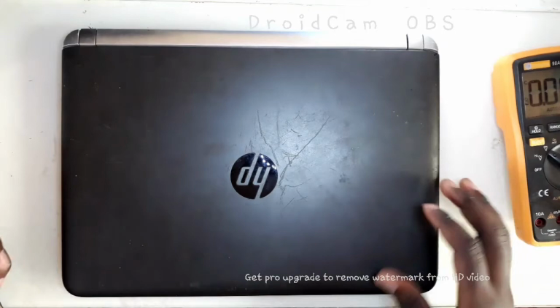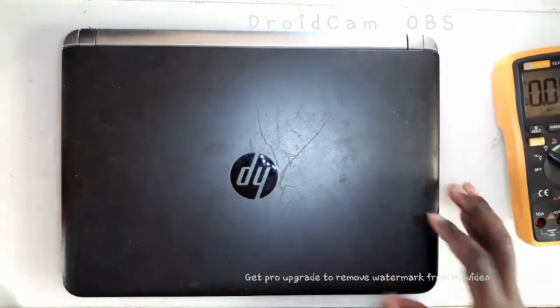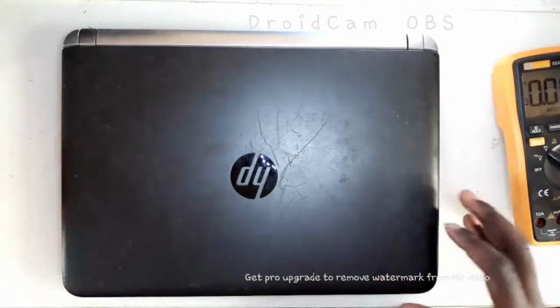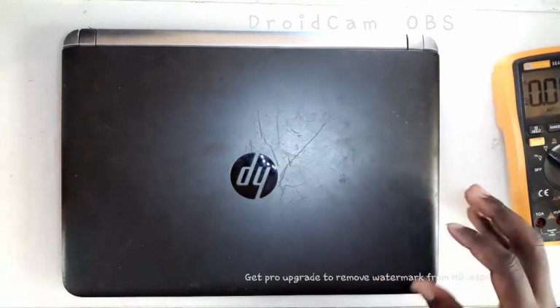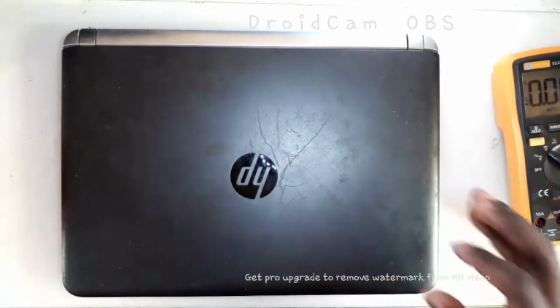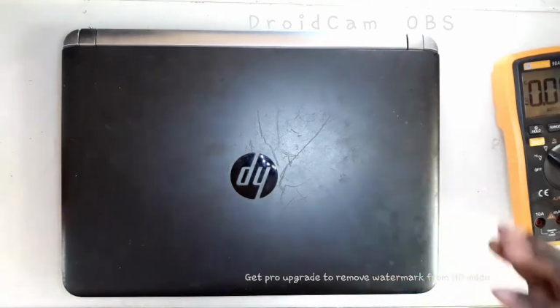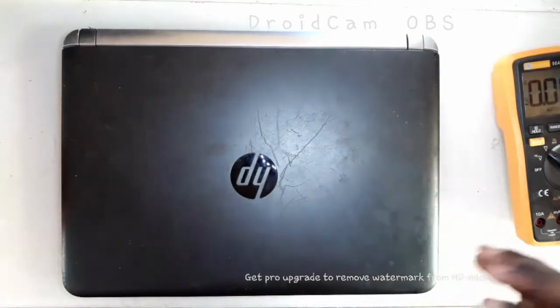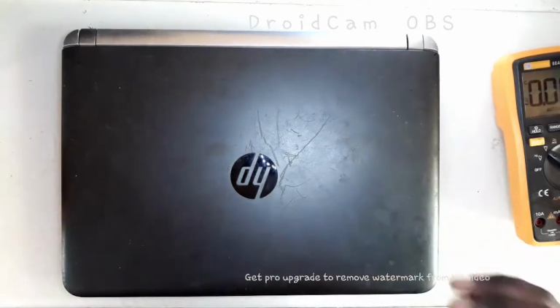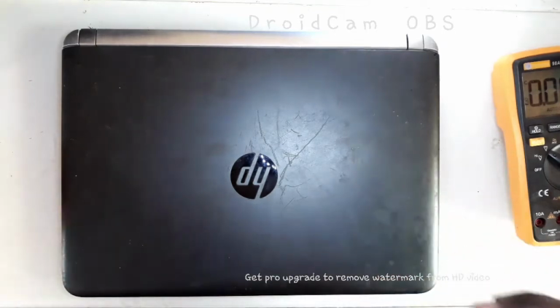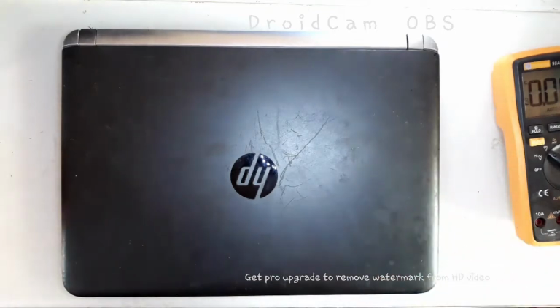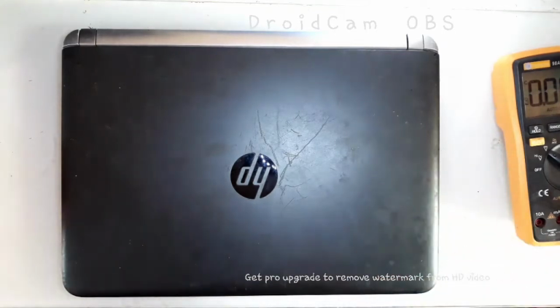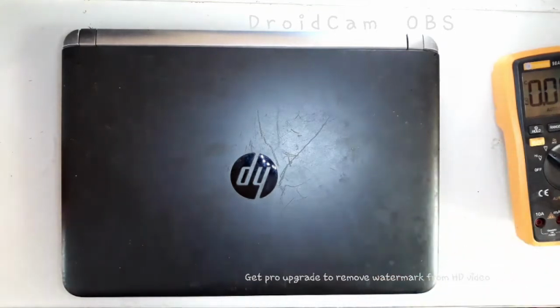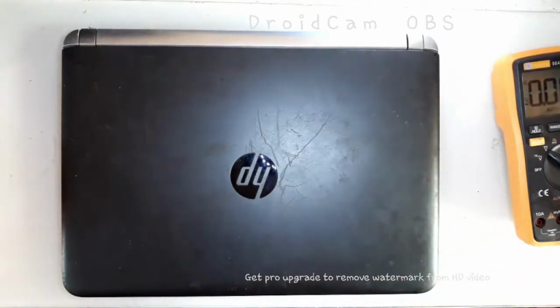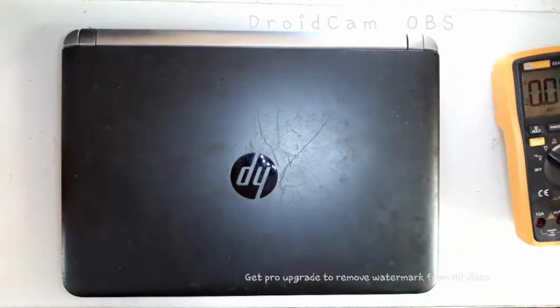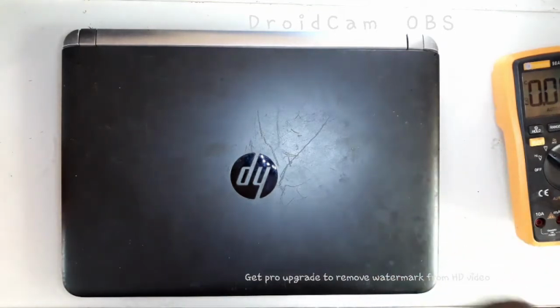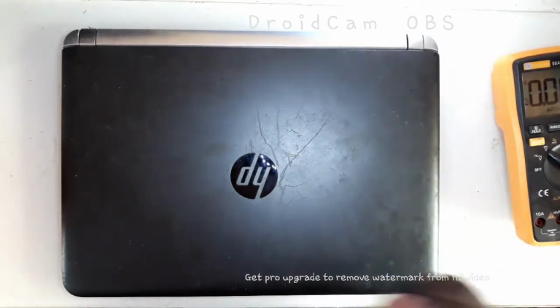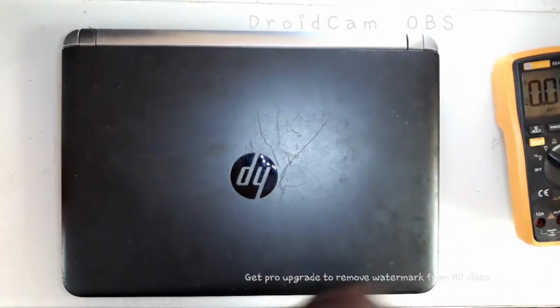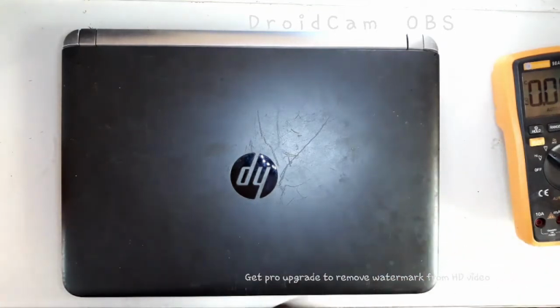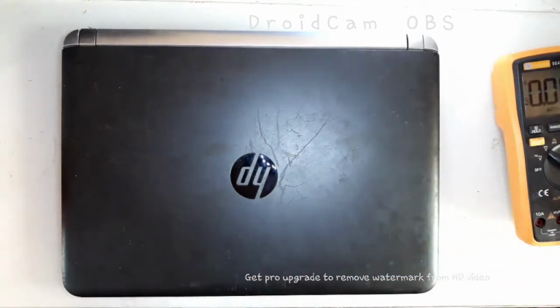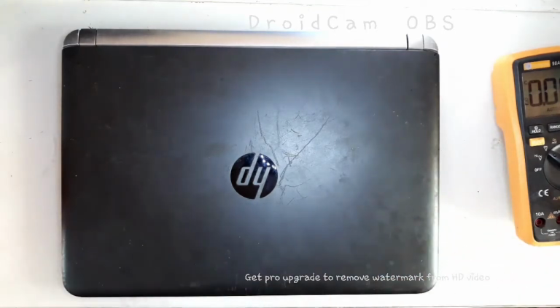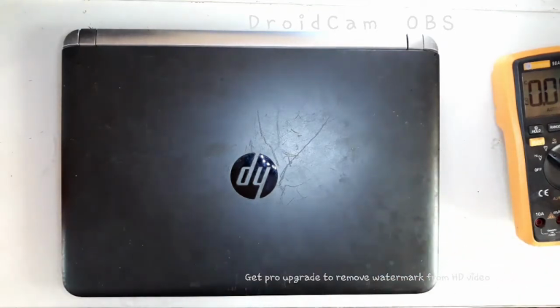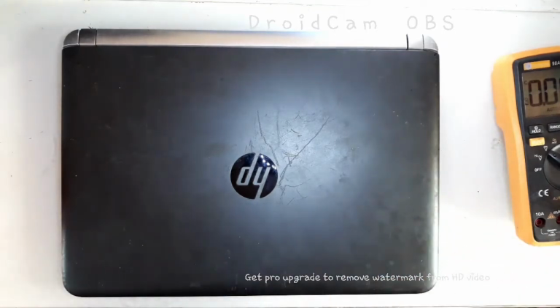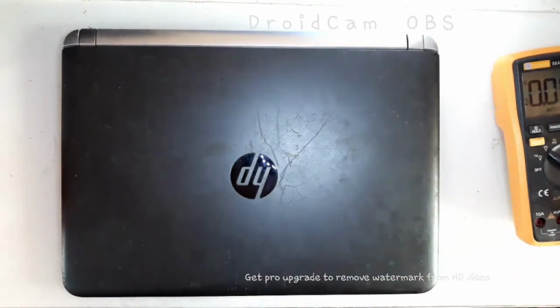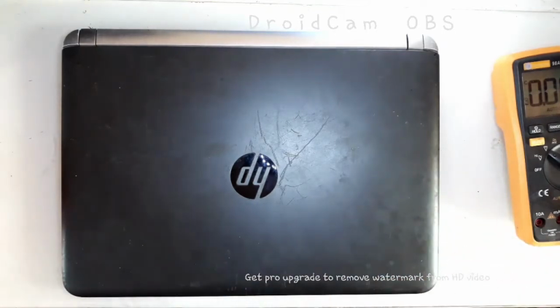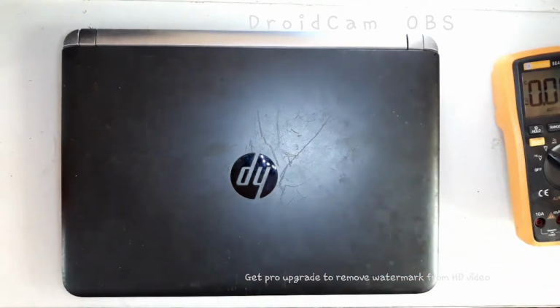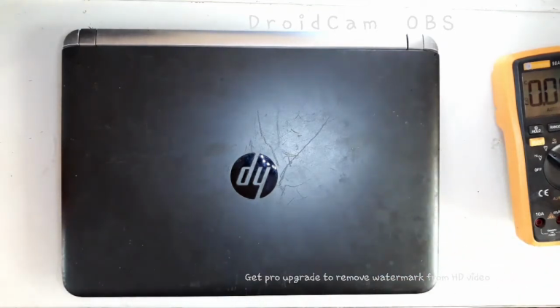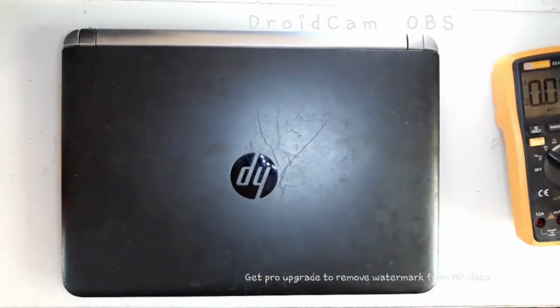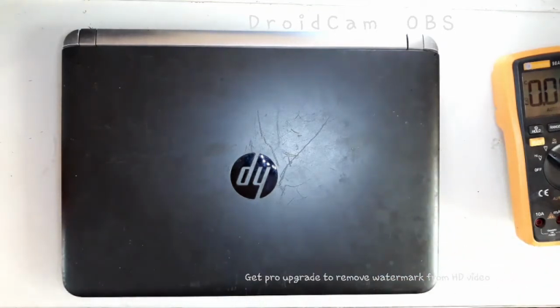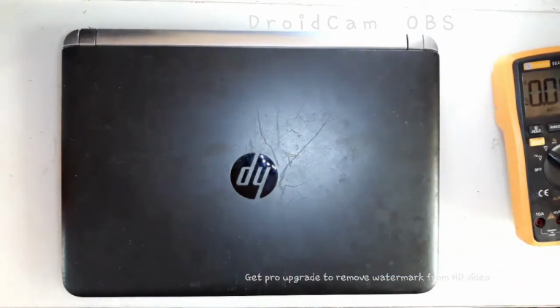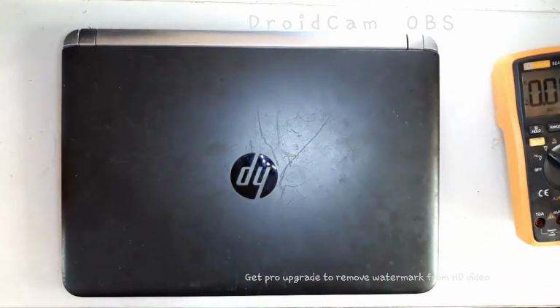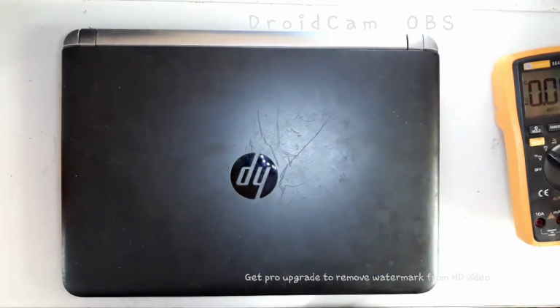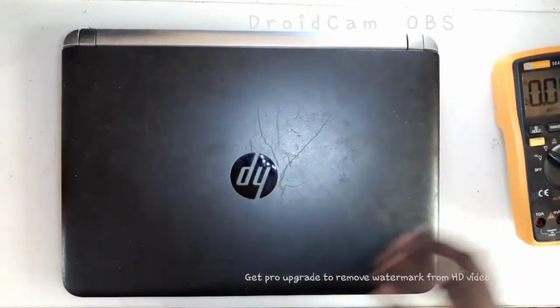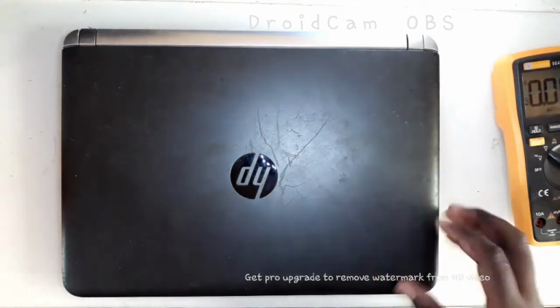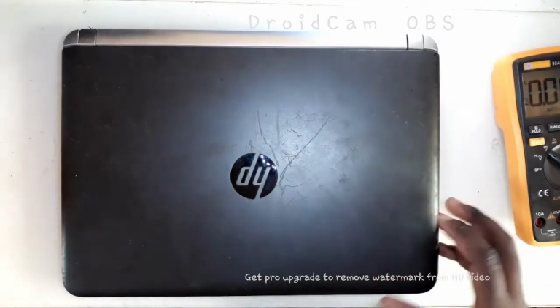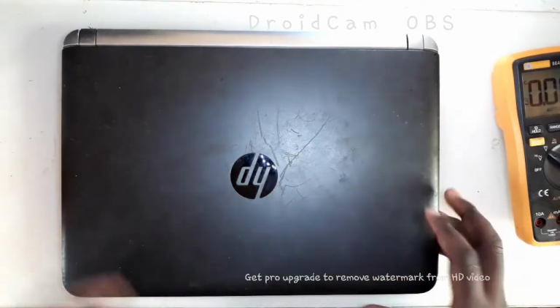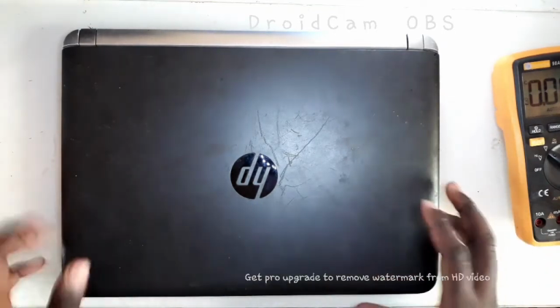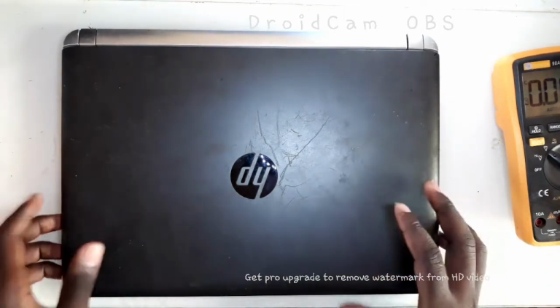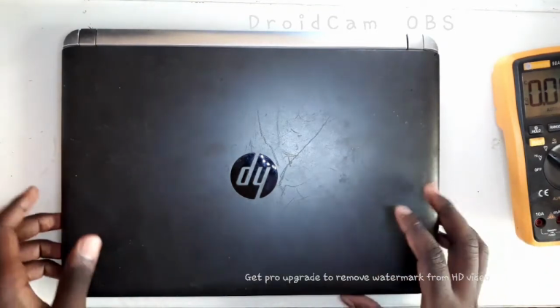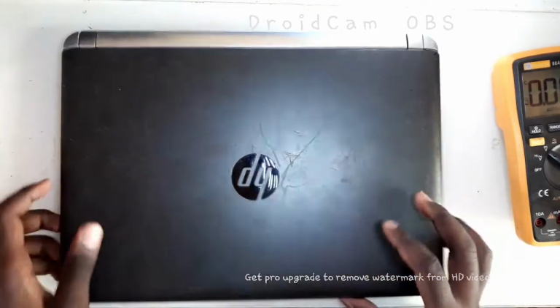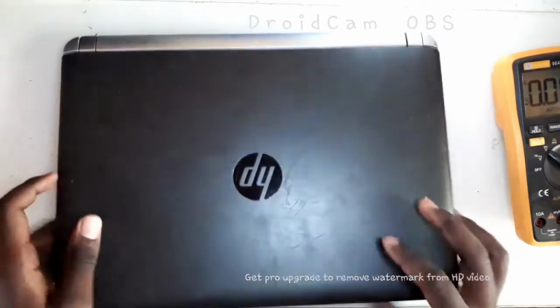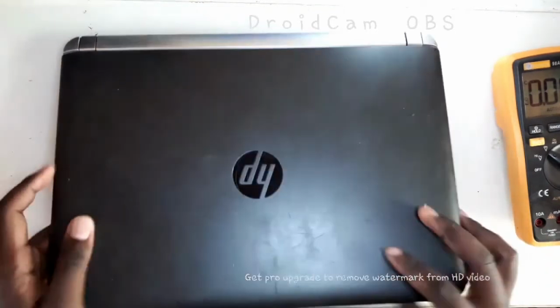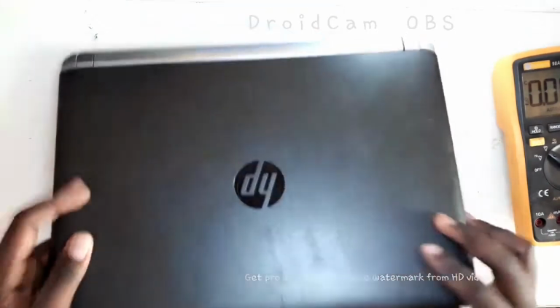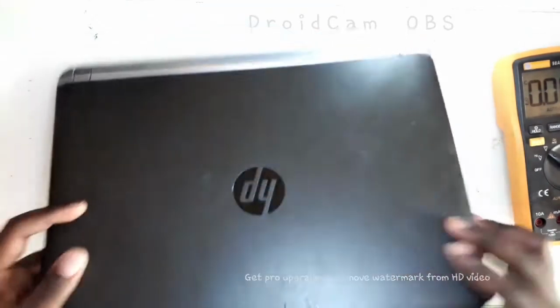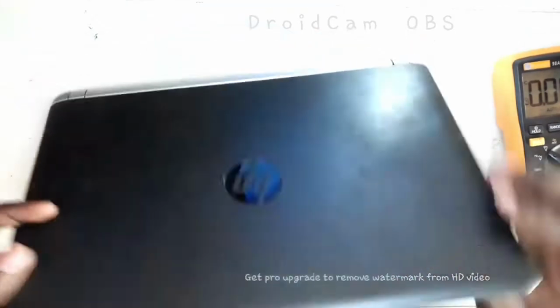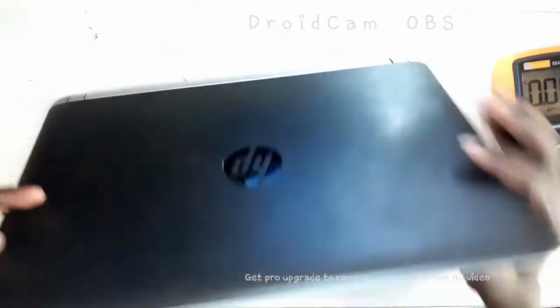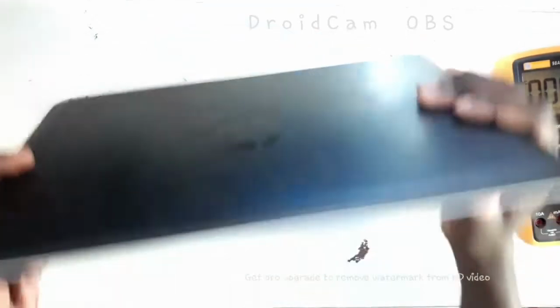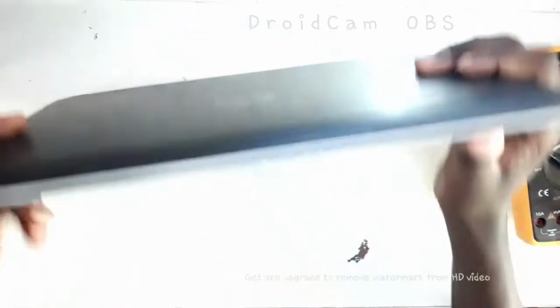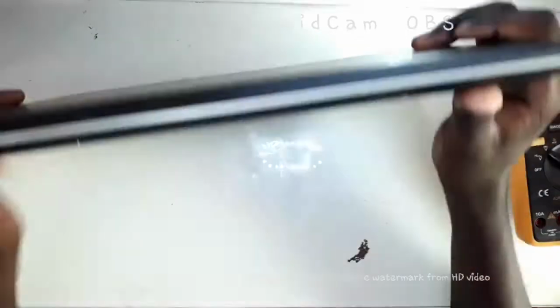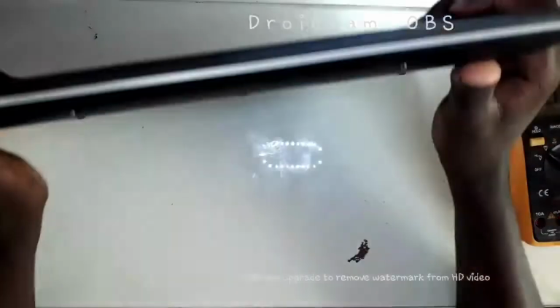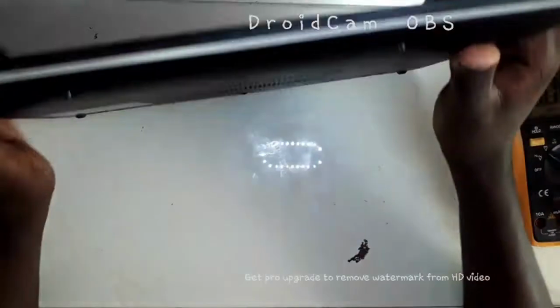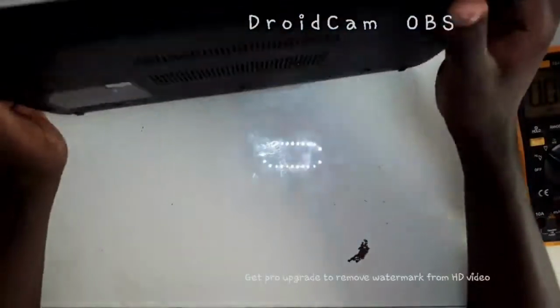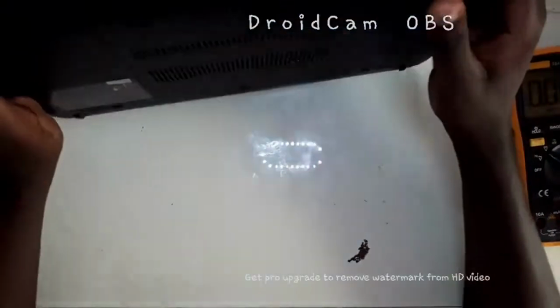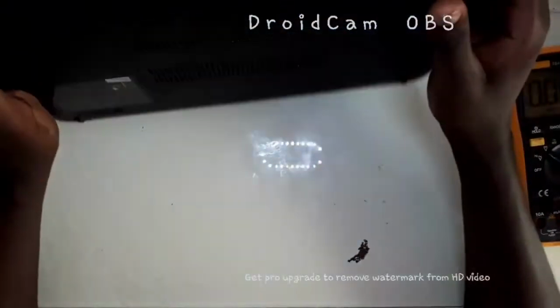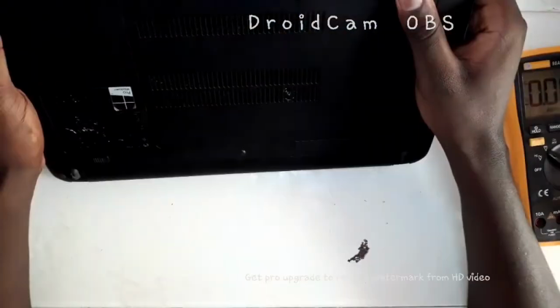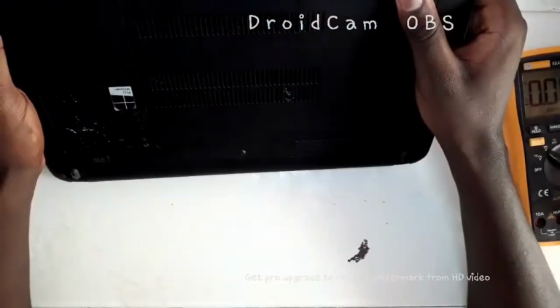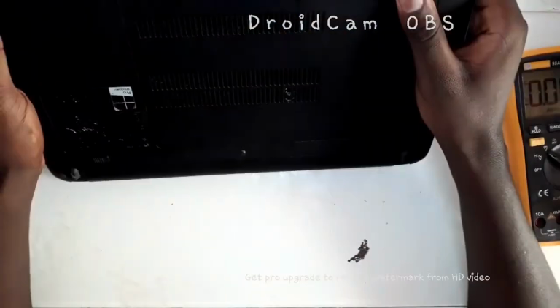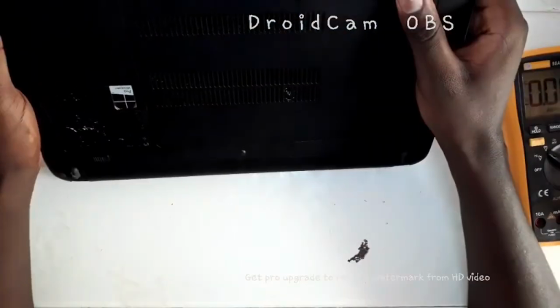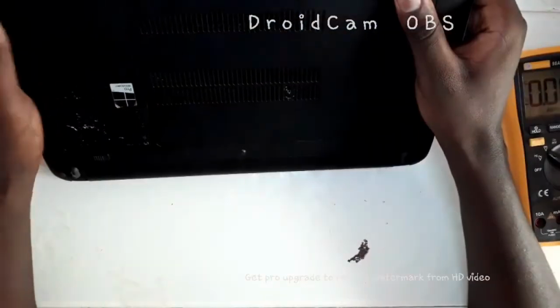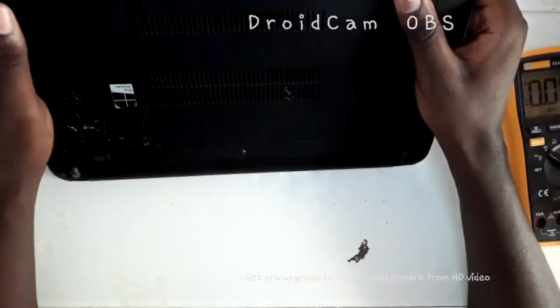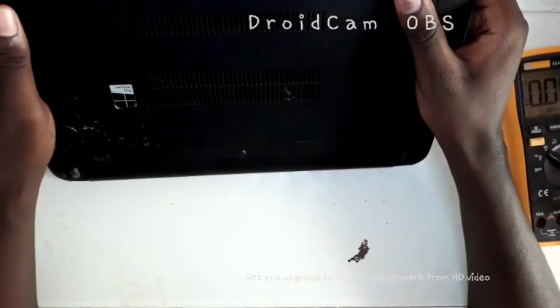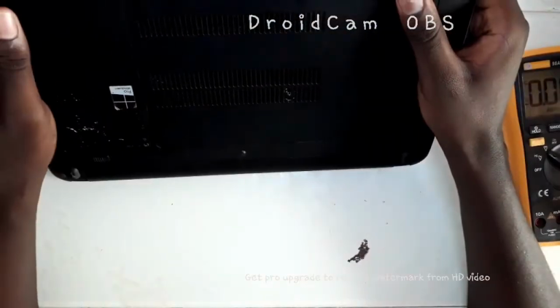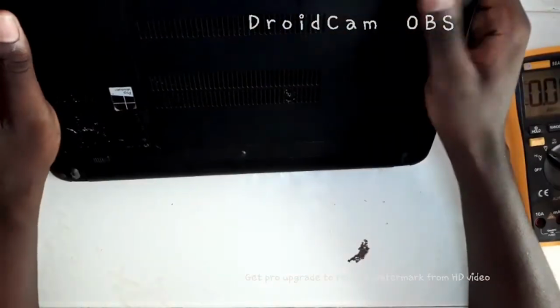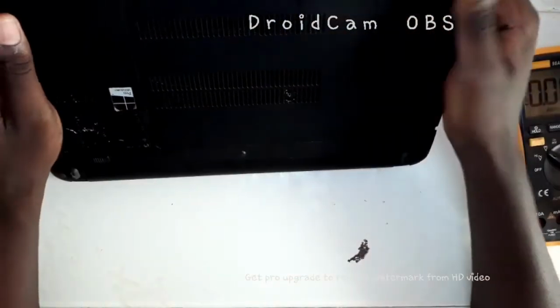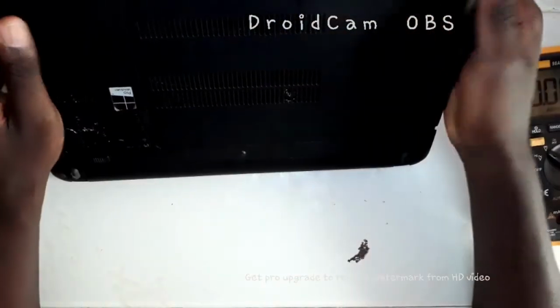Hello YouTube, this is Jaws. Today I've got this HP — it's a 440 D3.